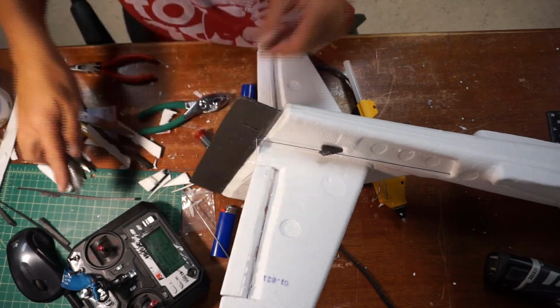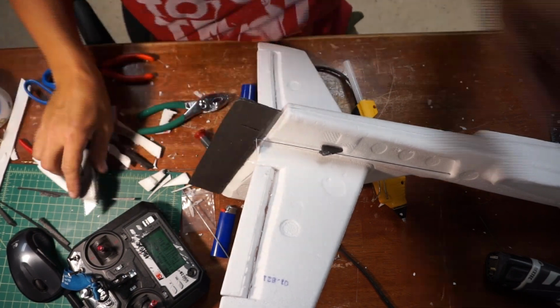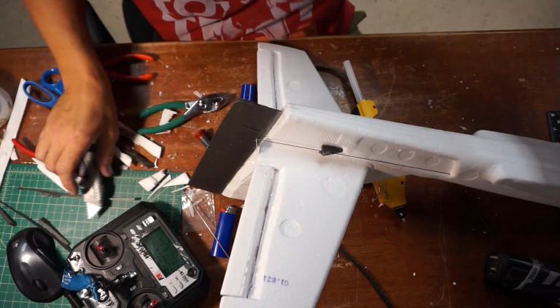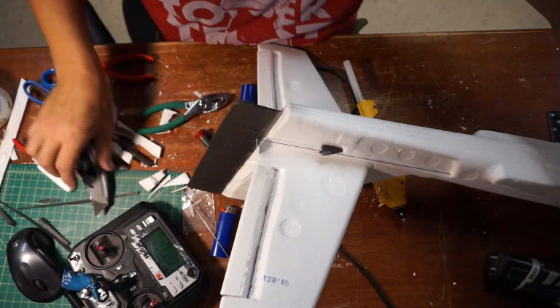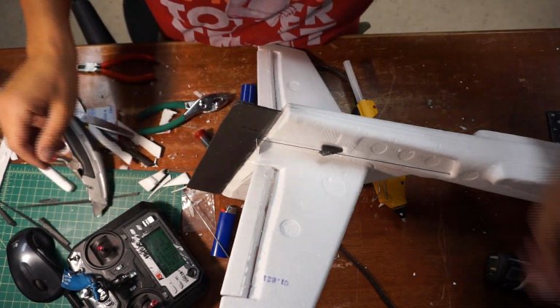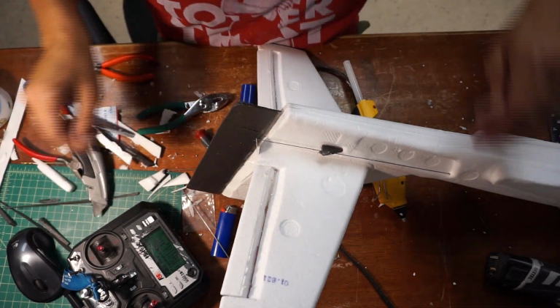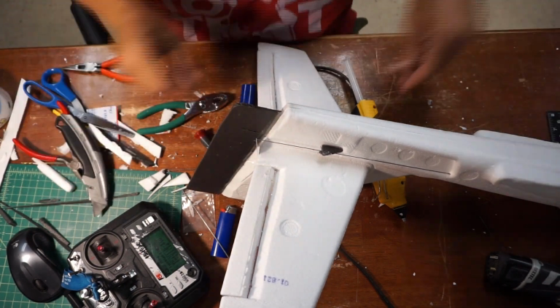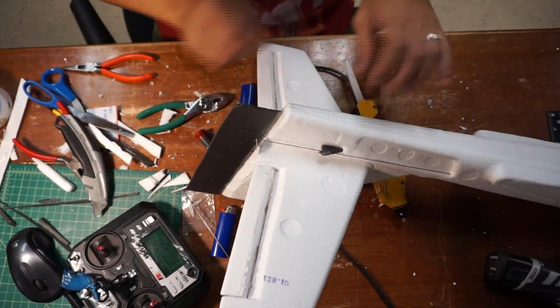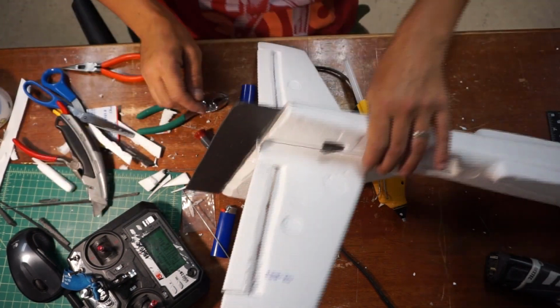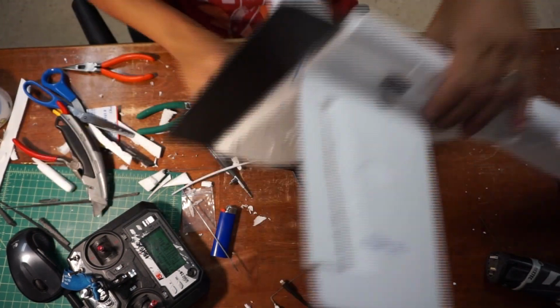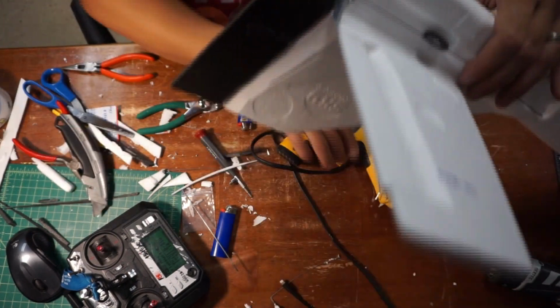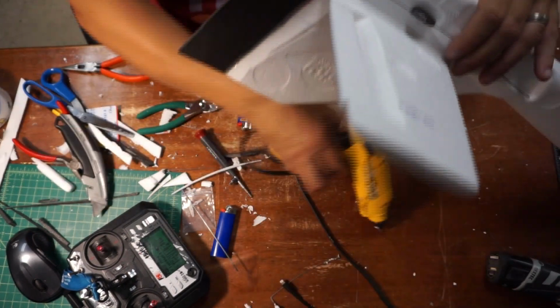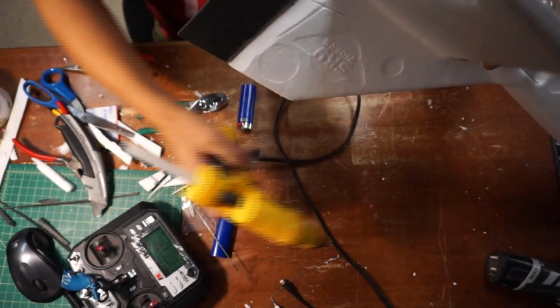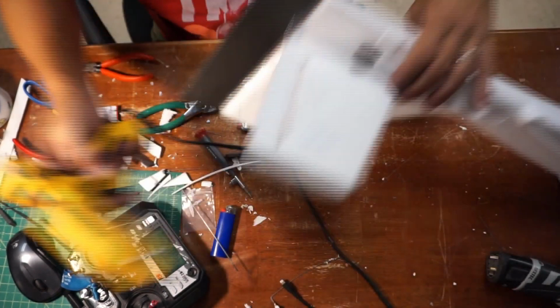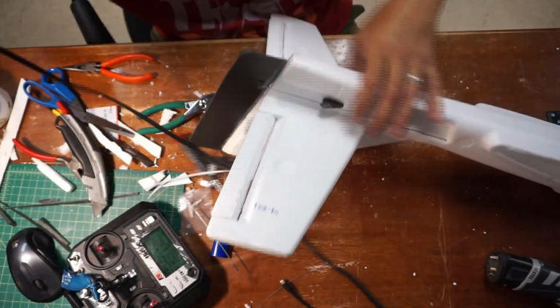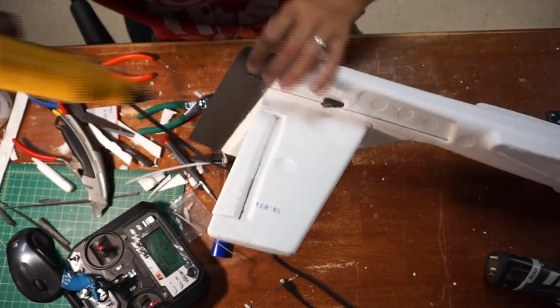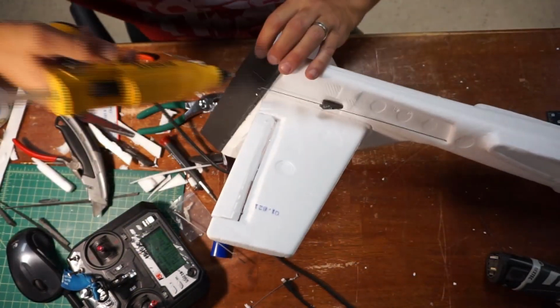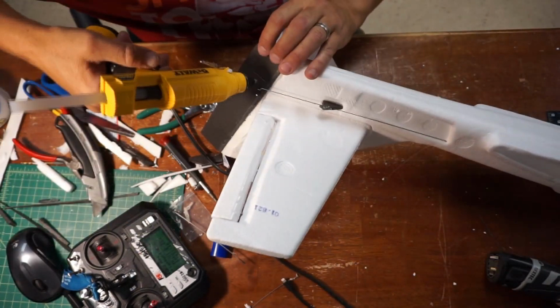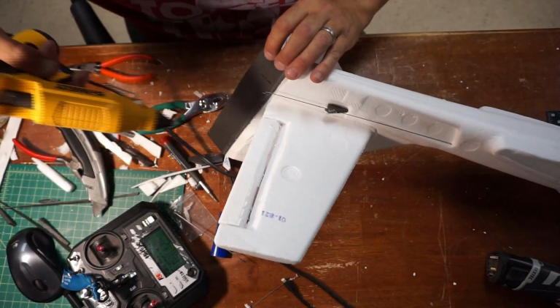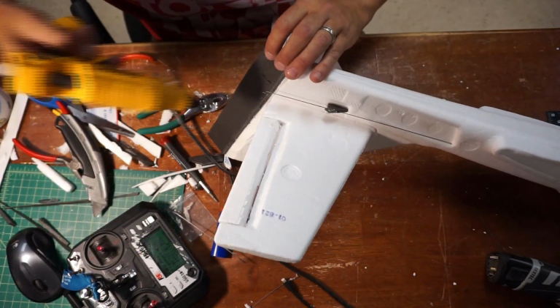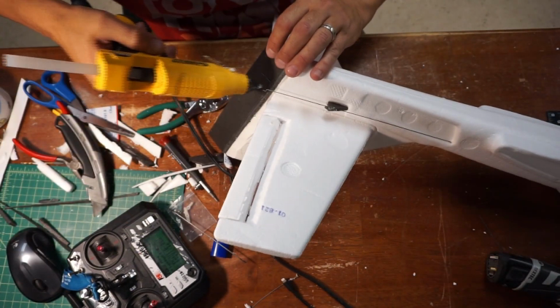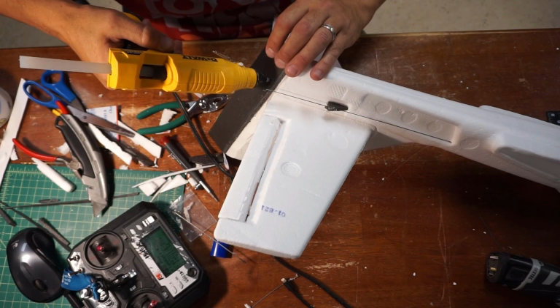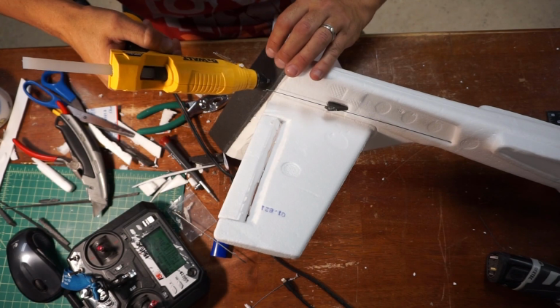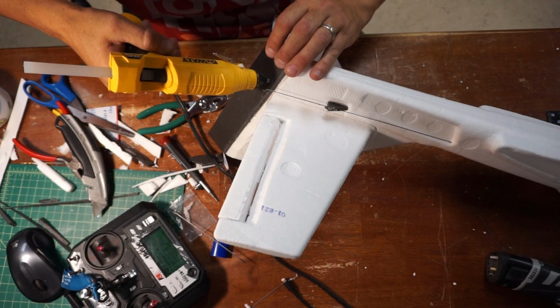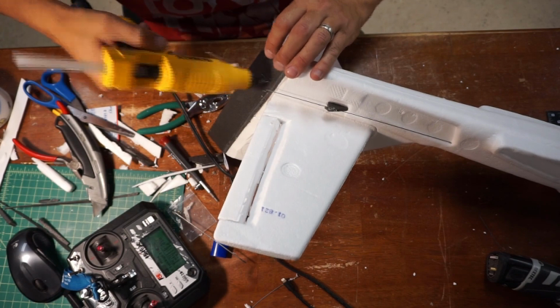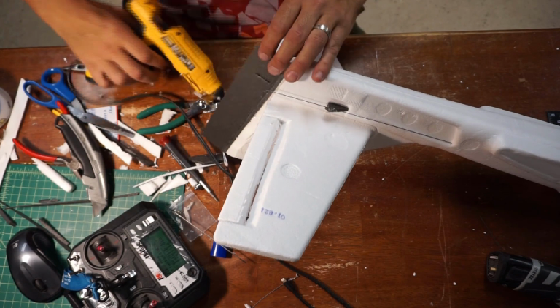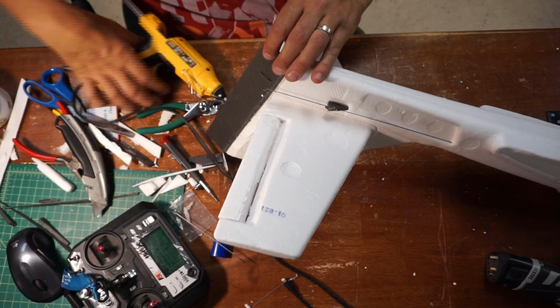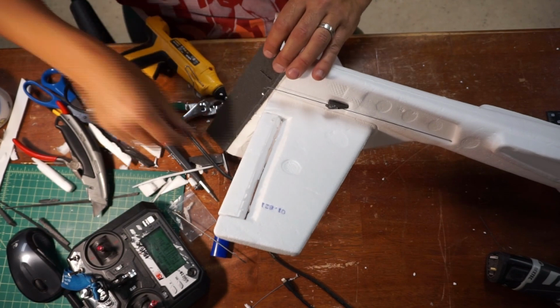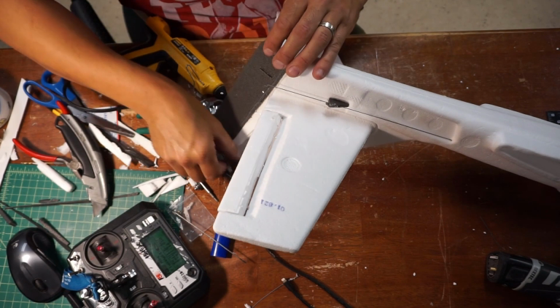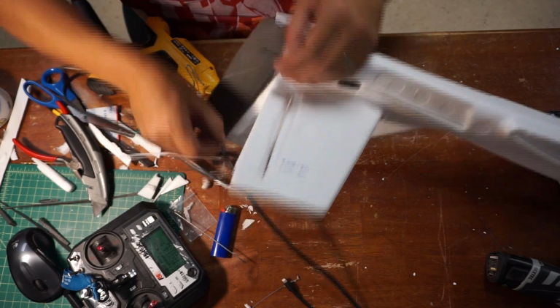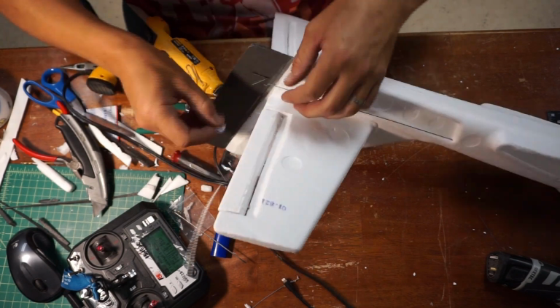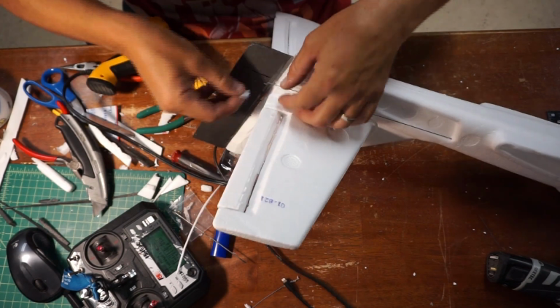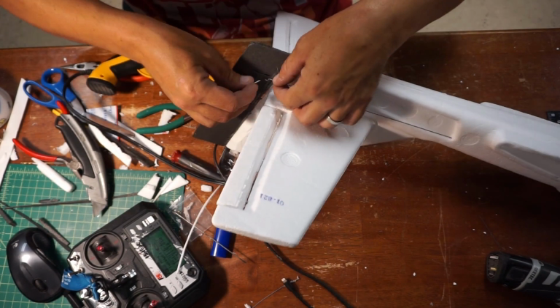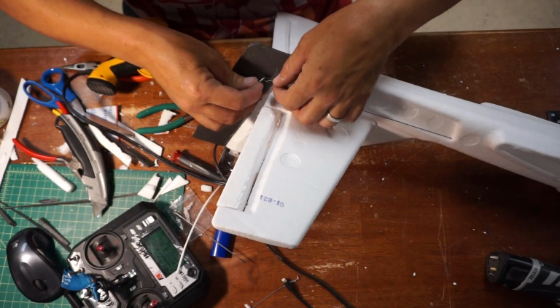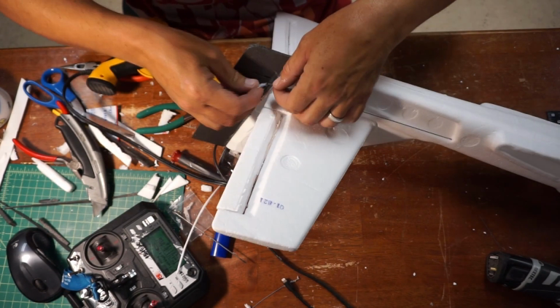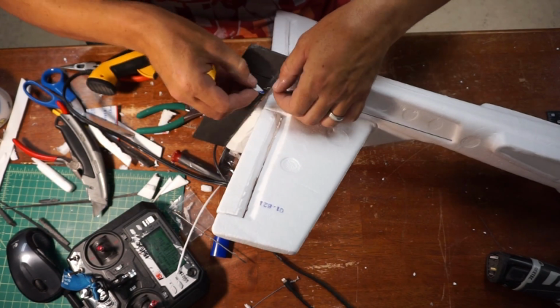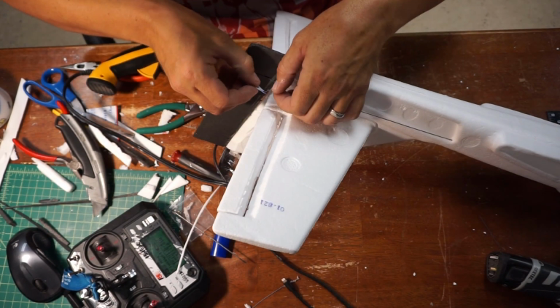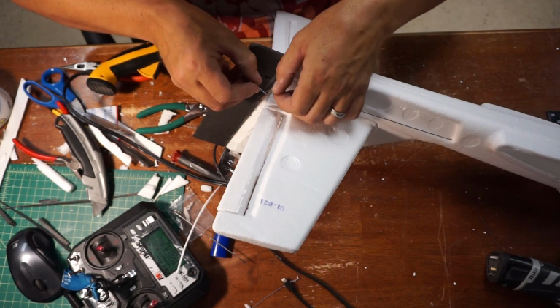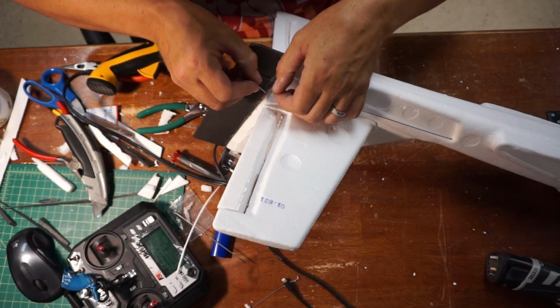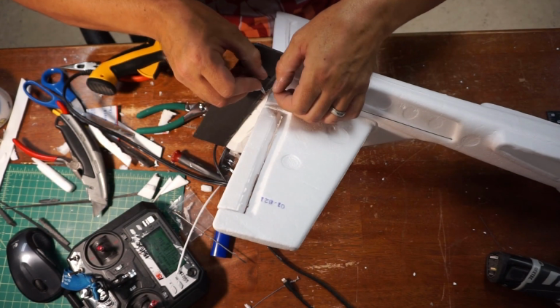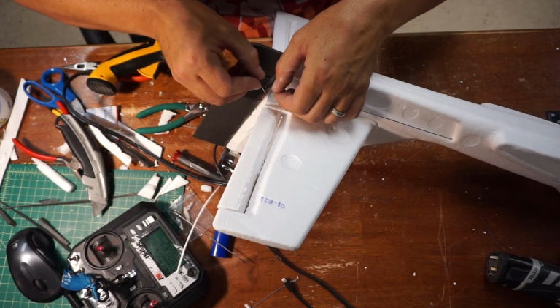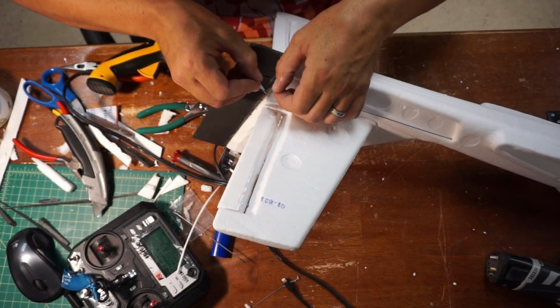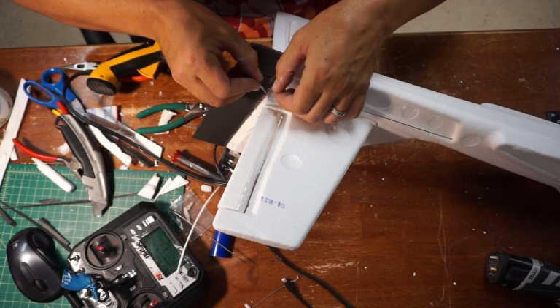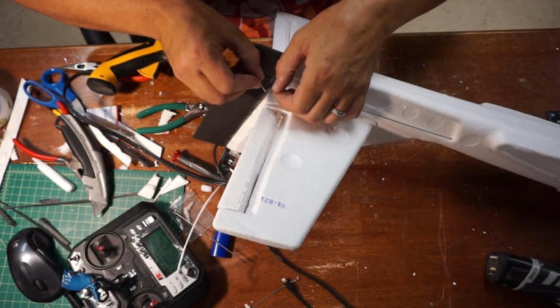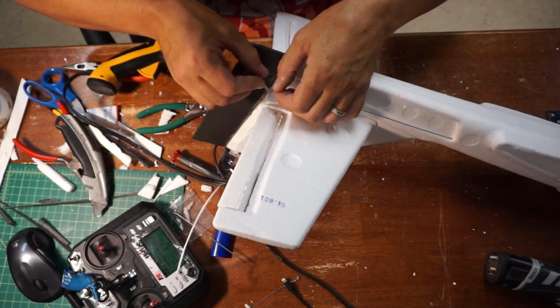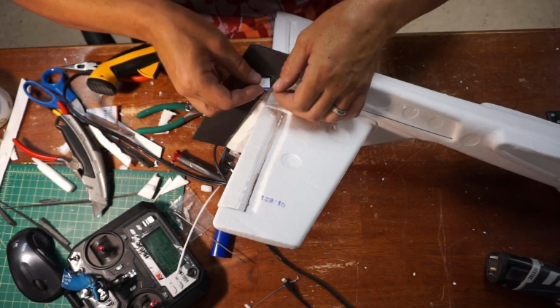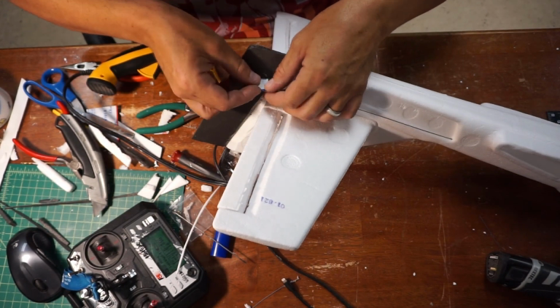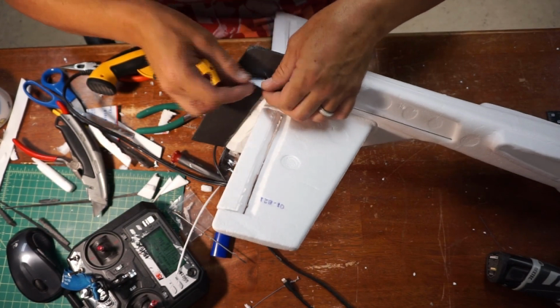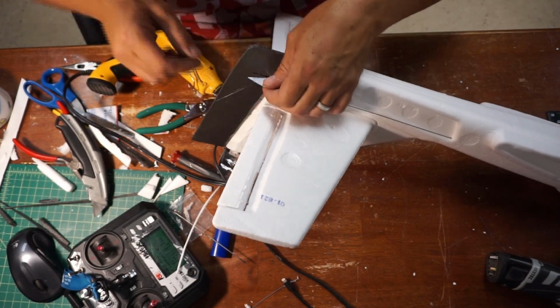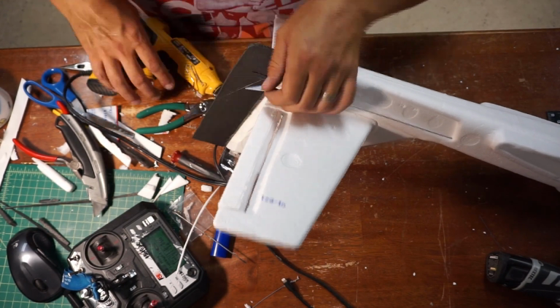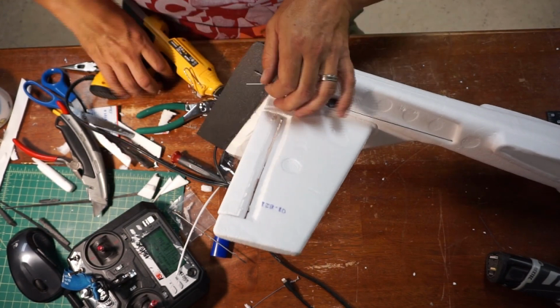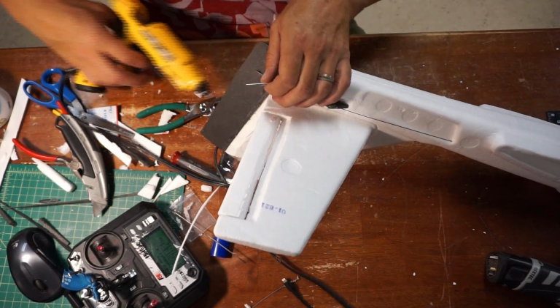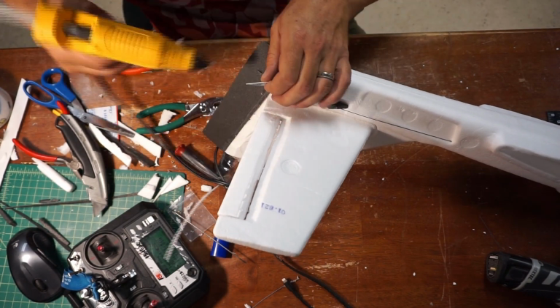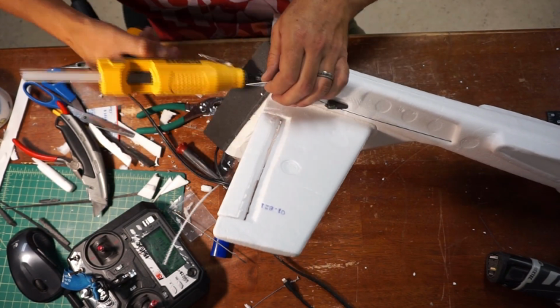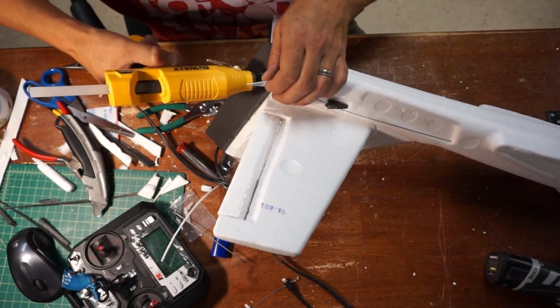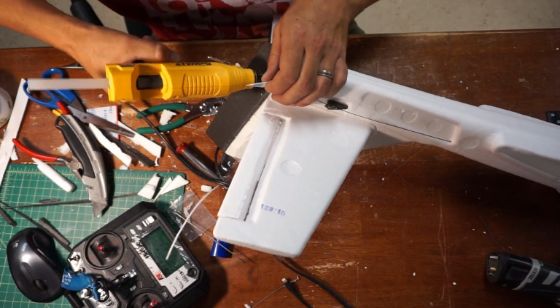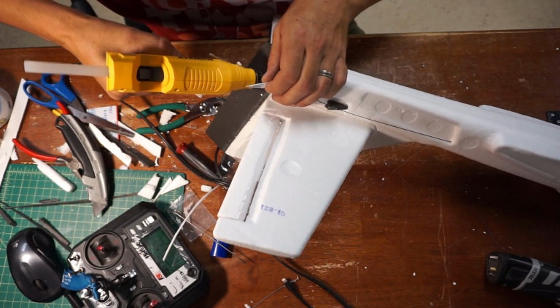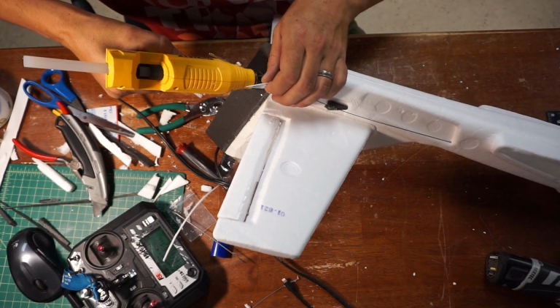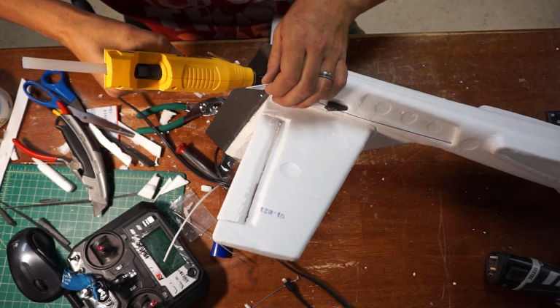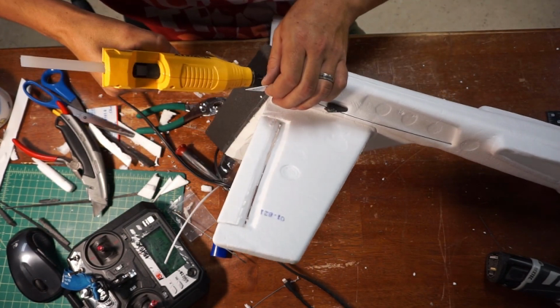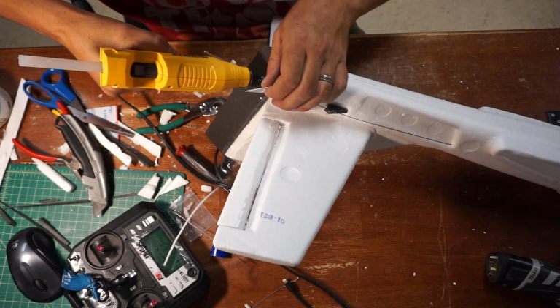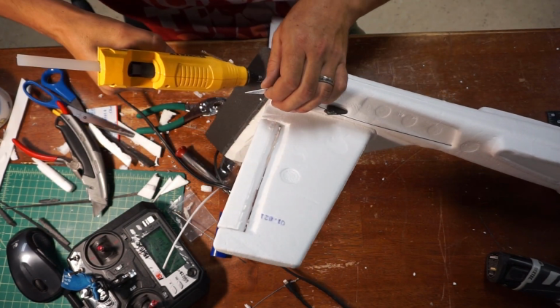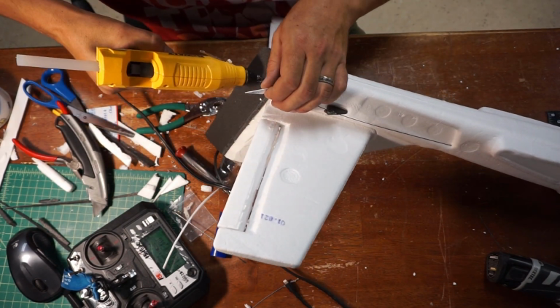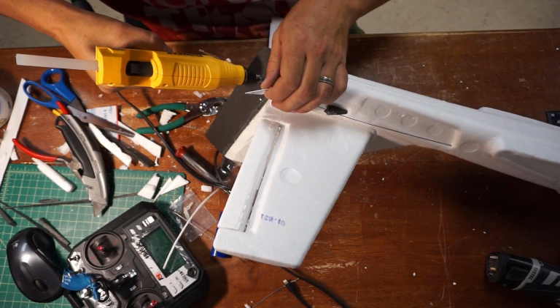Off camera I added some guides to help the control rods, mainly because they are pretty thin piano wire.